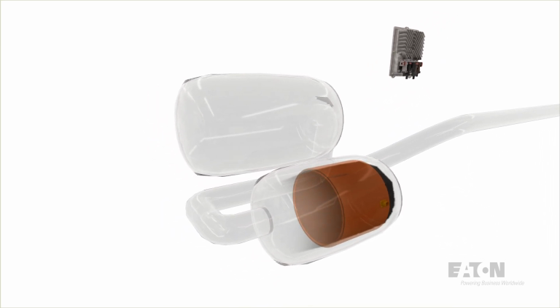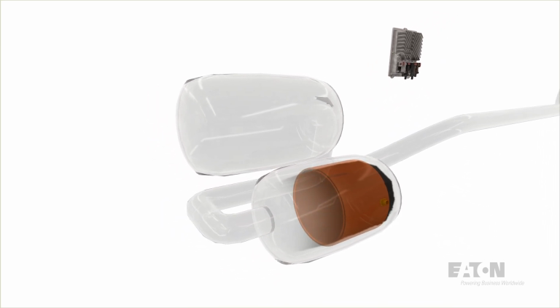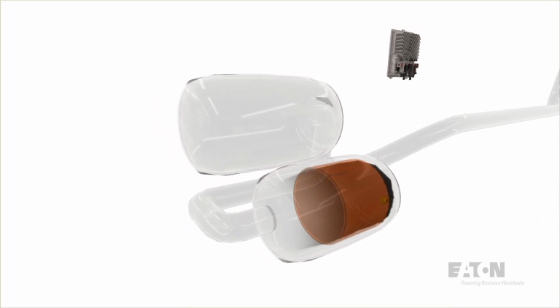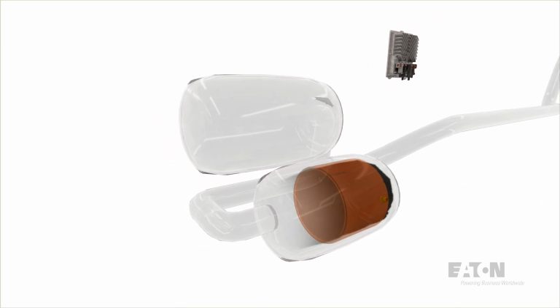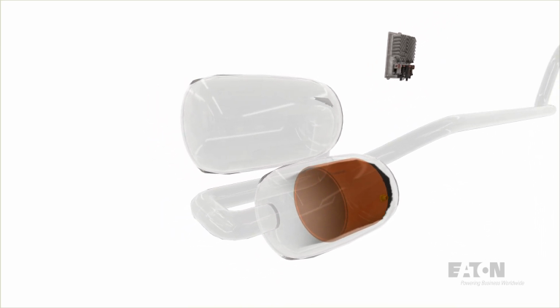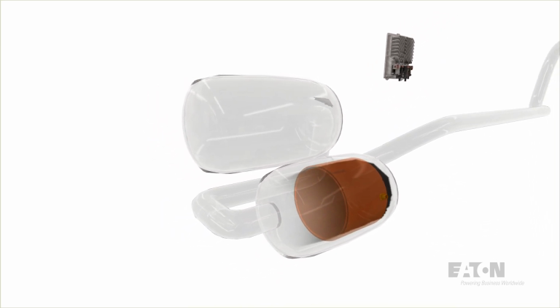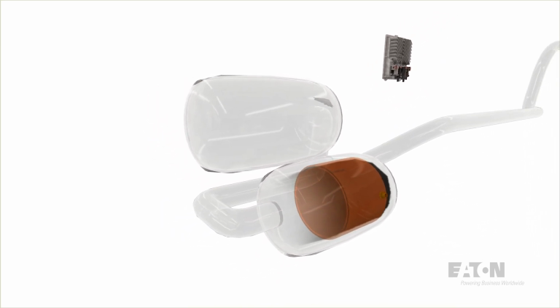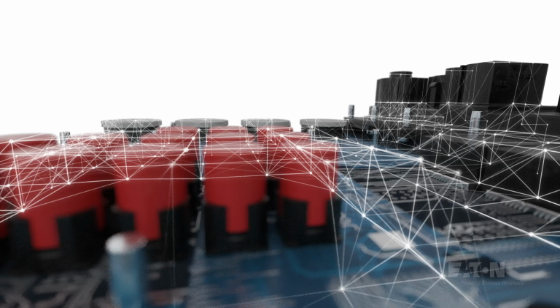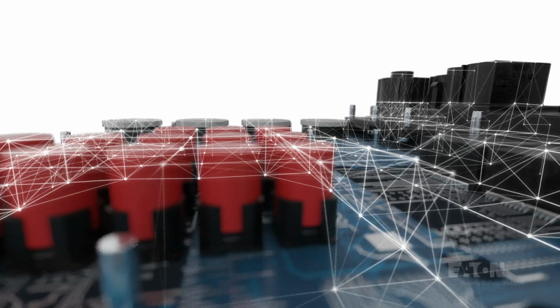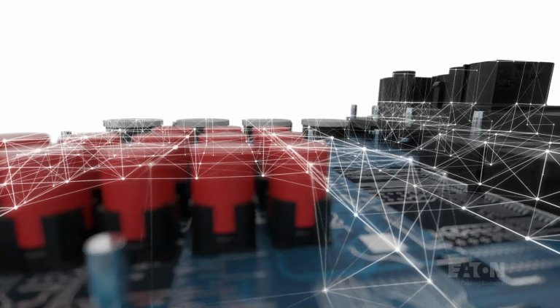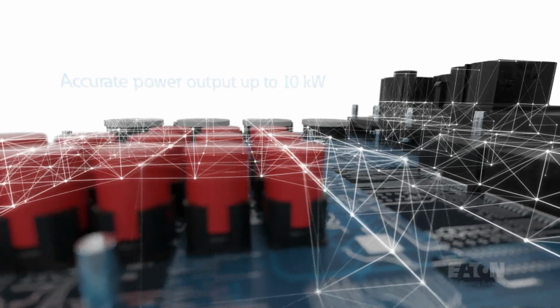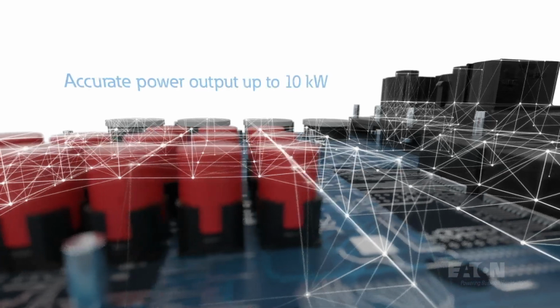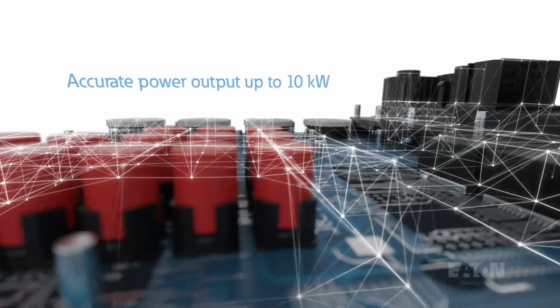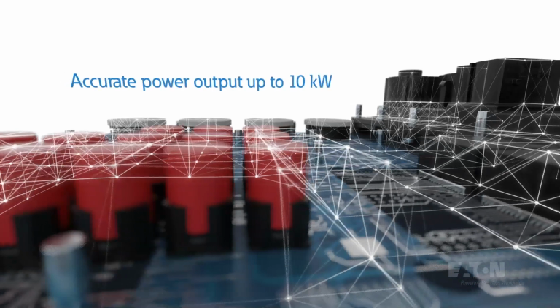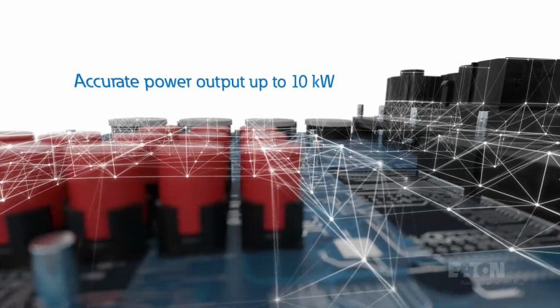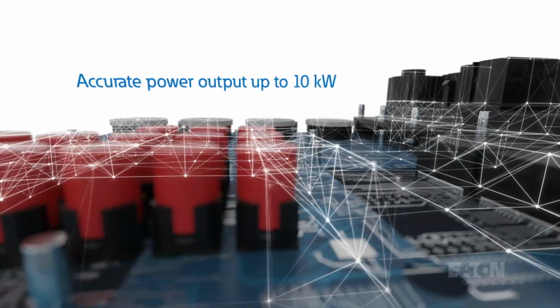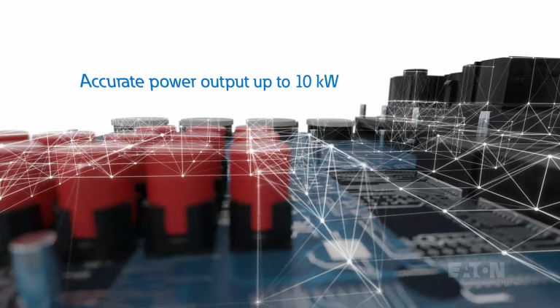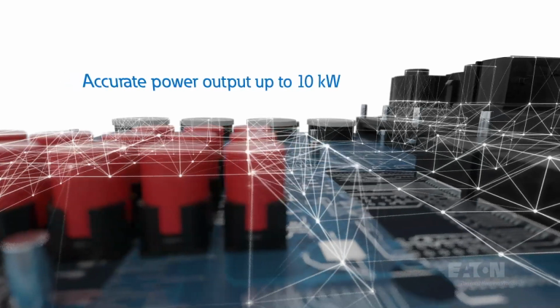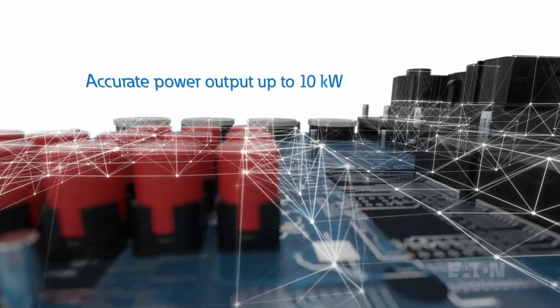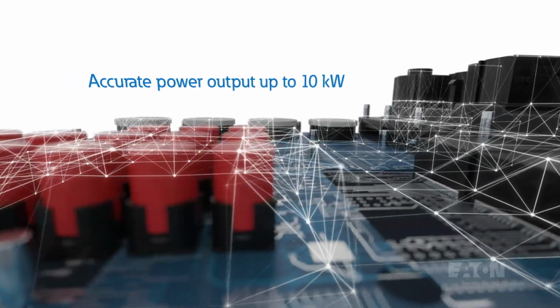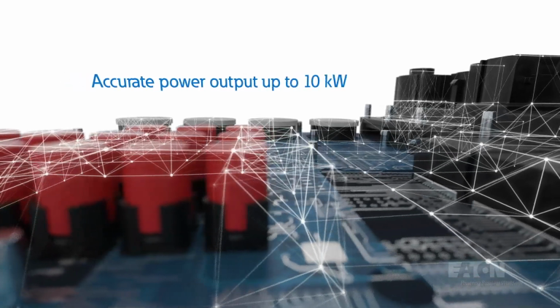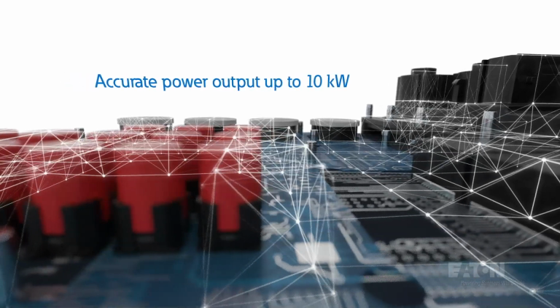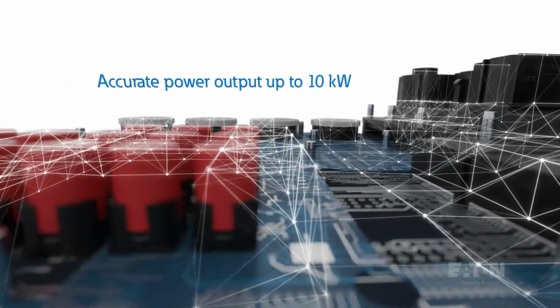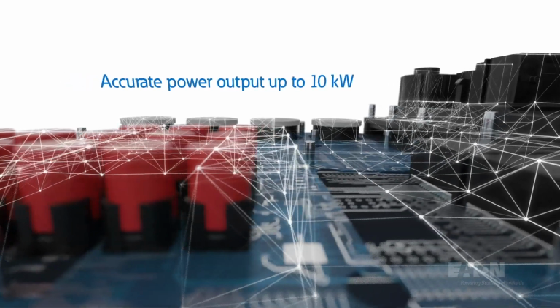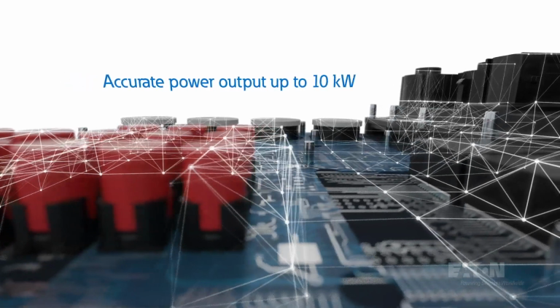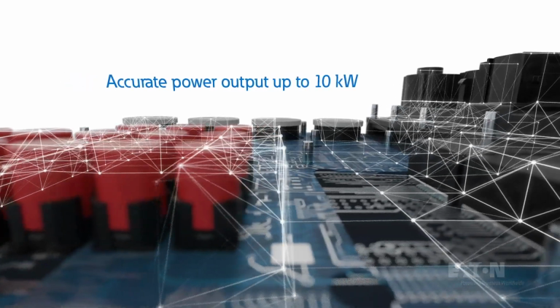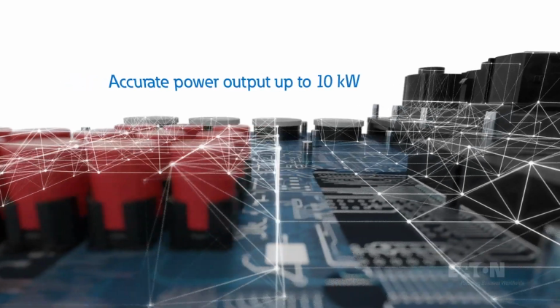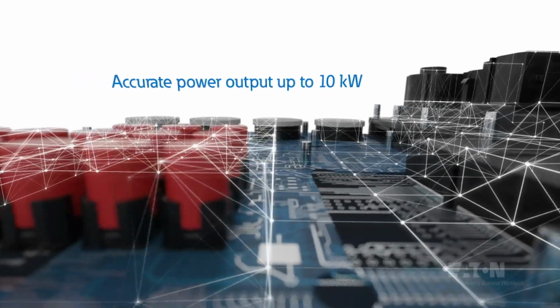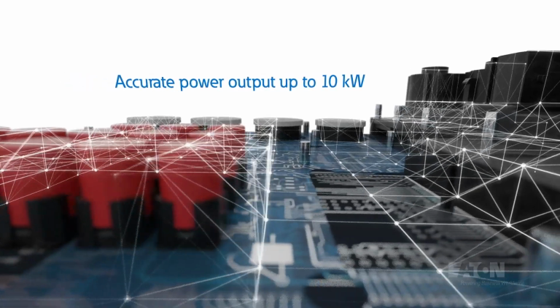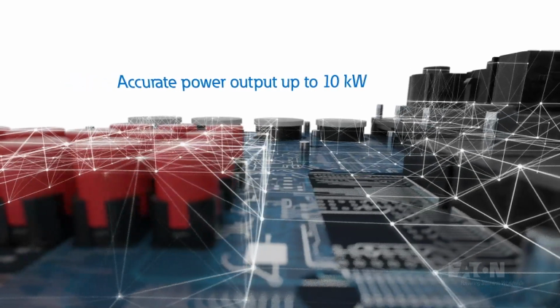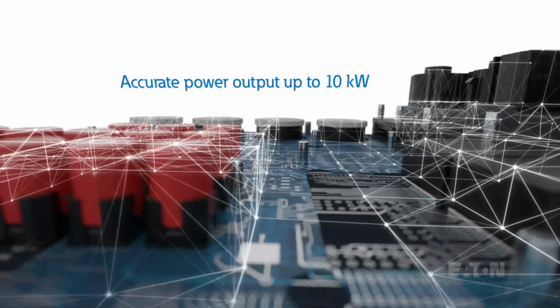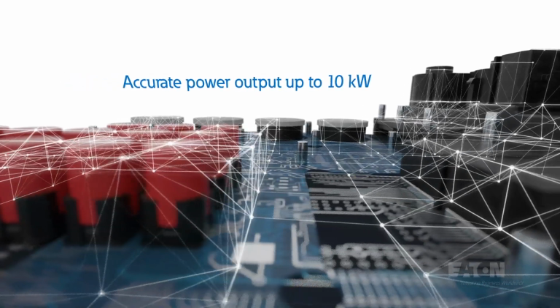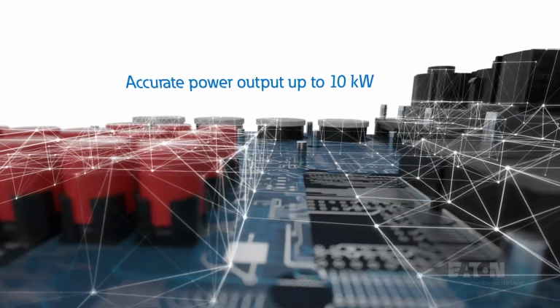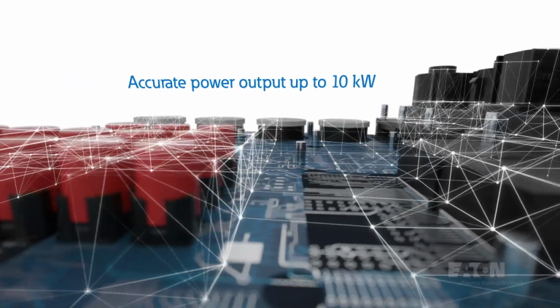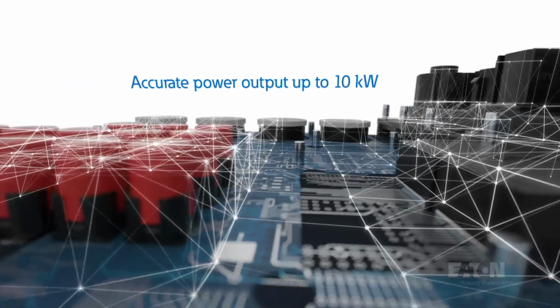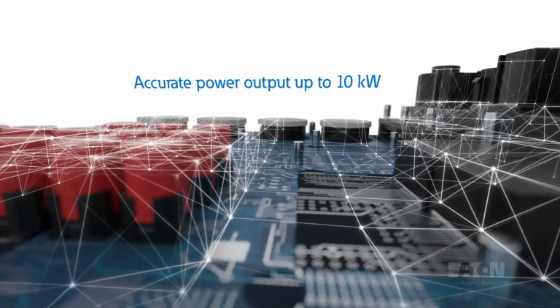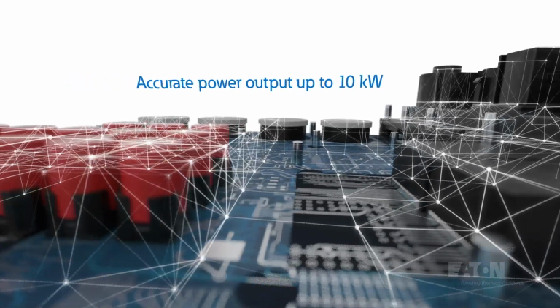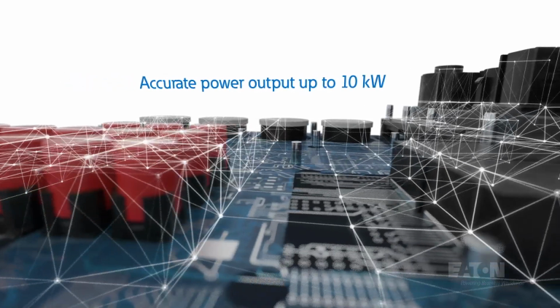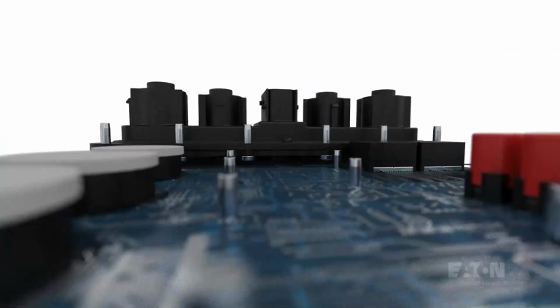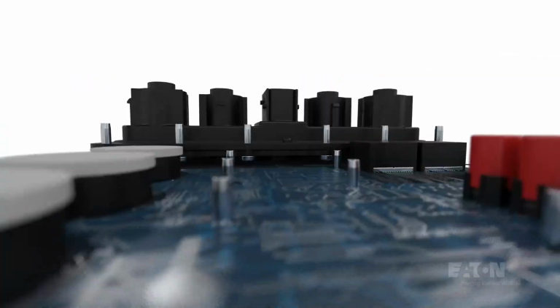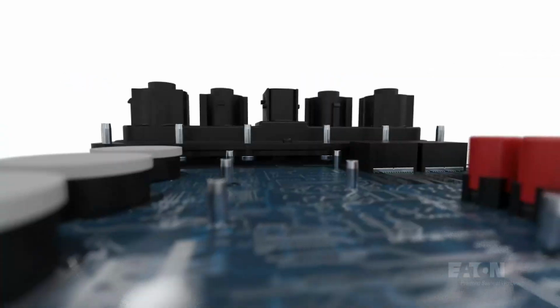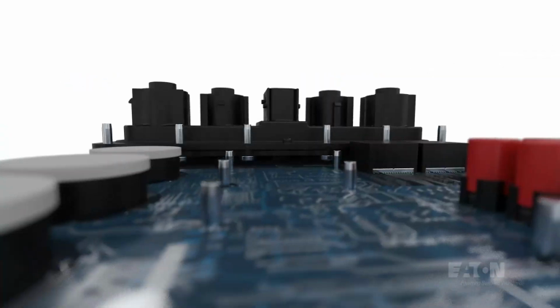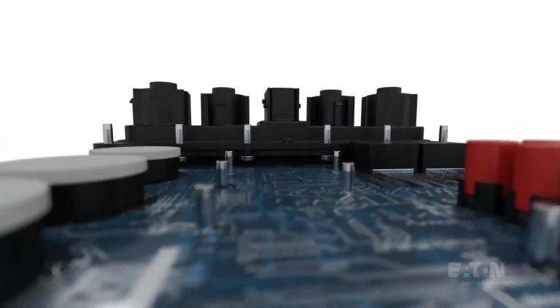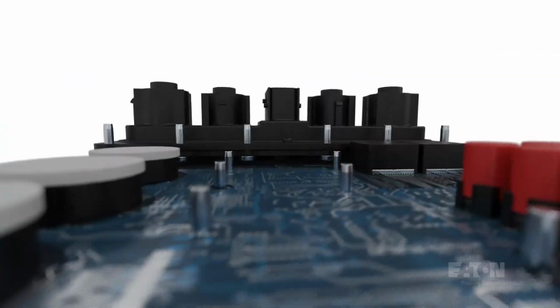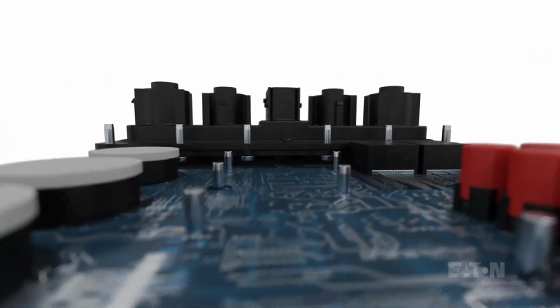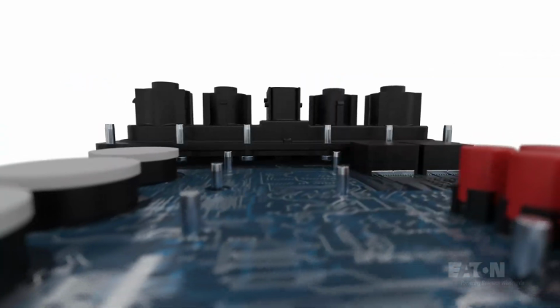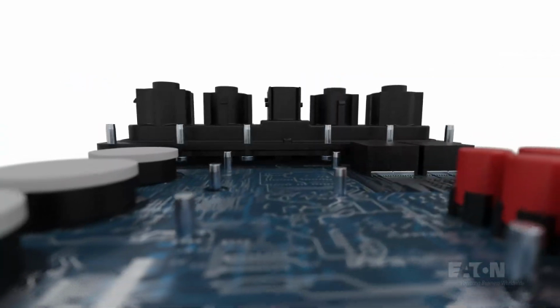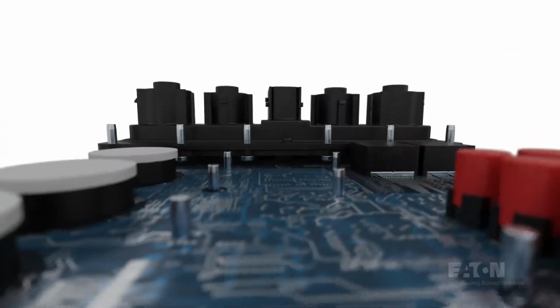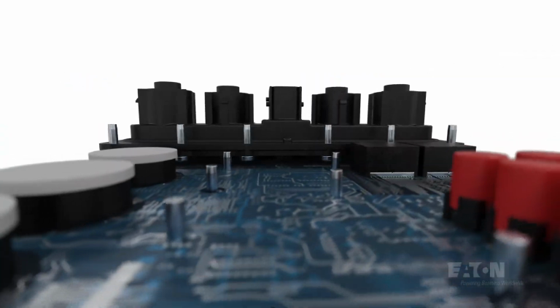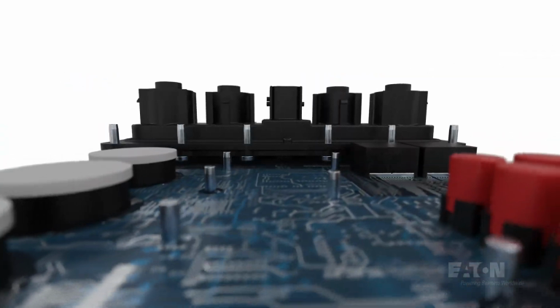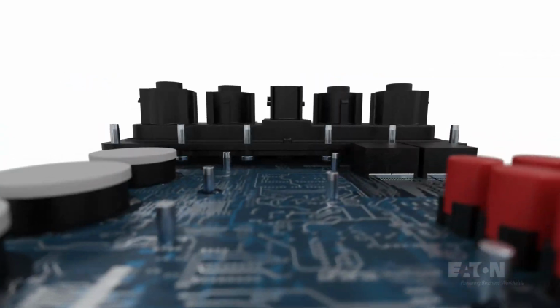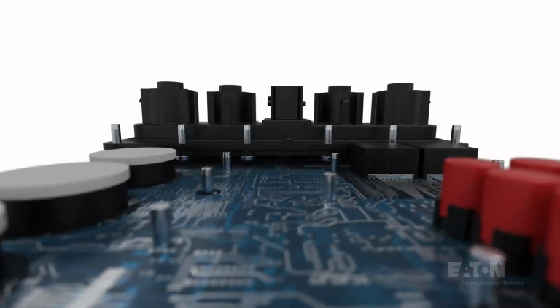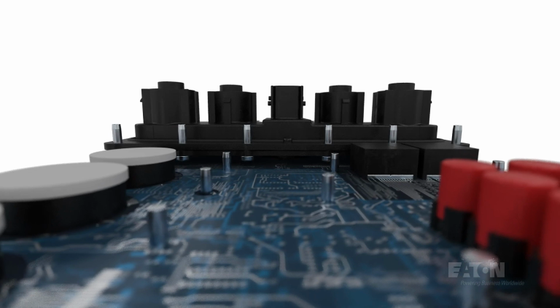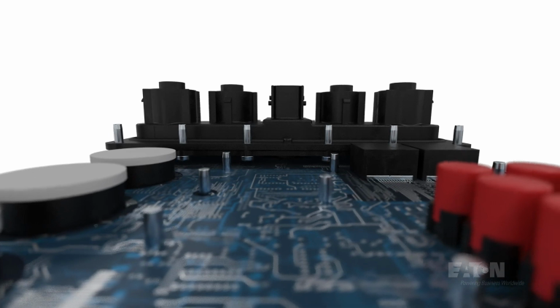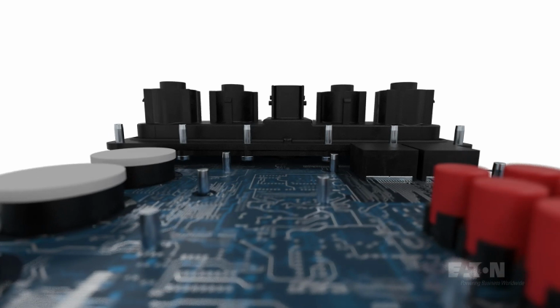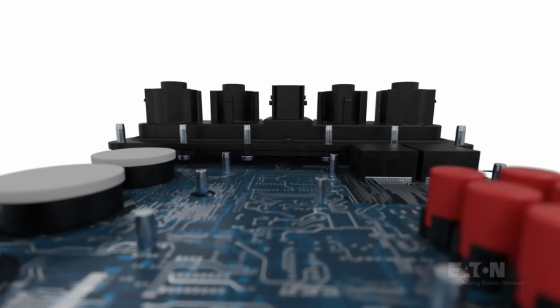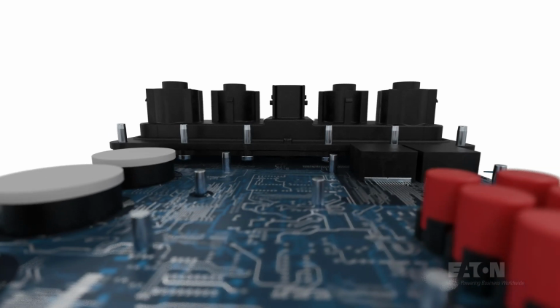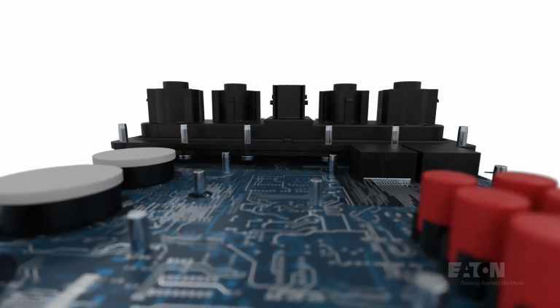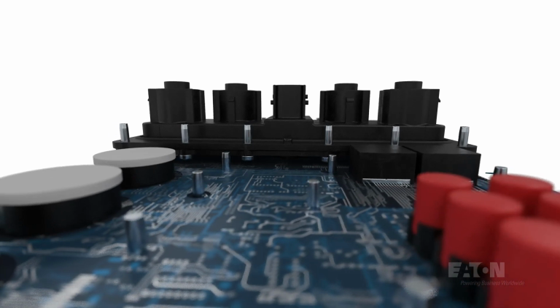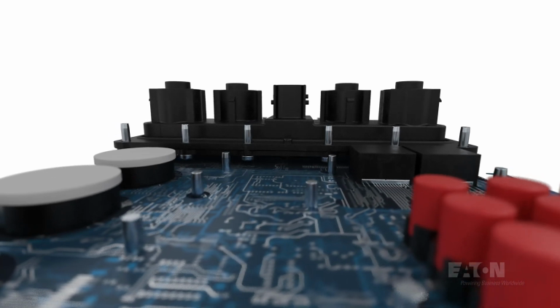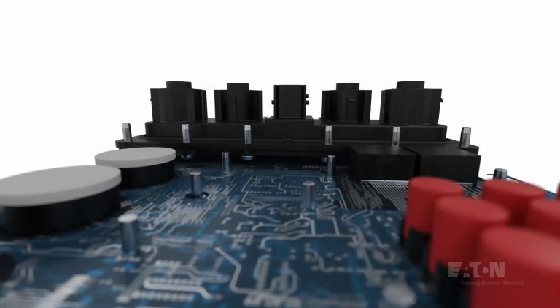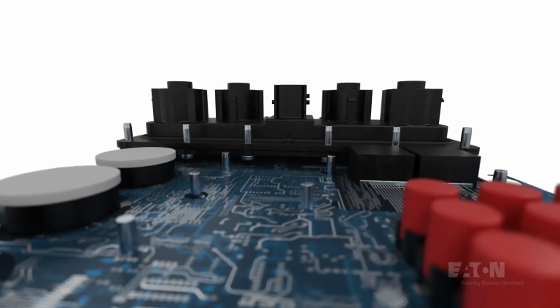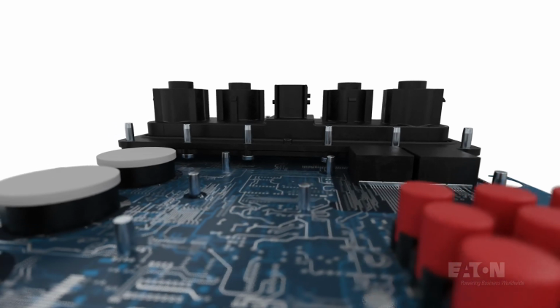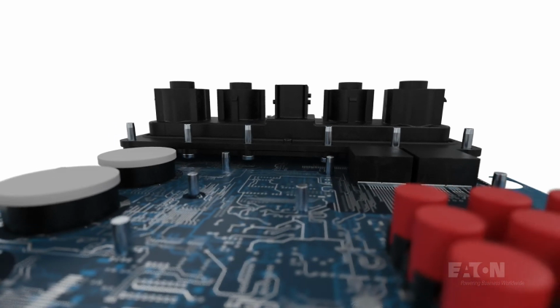Designed for accurate power output up to 10 kW, the e-heater controller ensures the electrical system remains stable during operation.